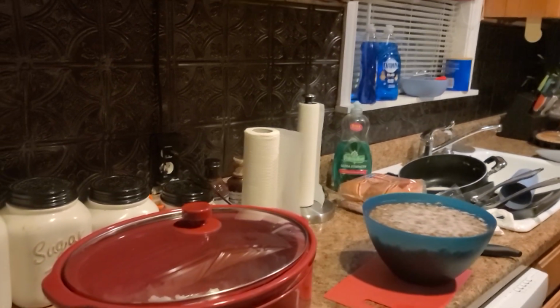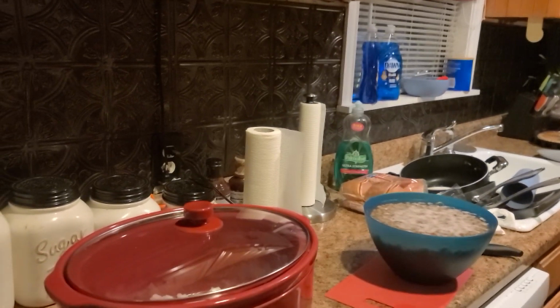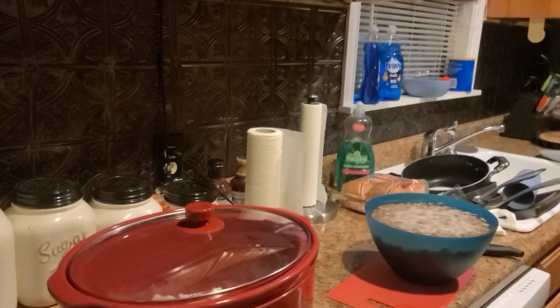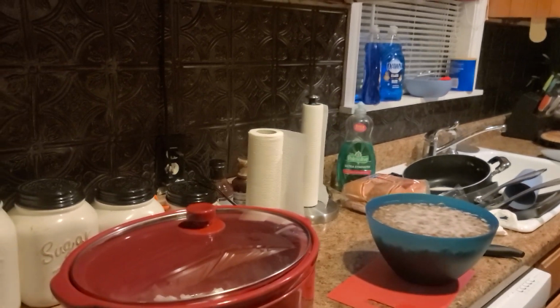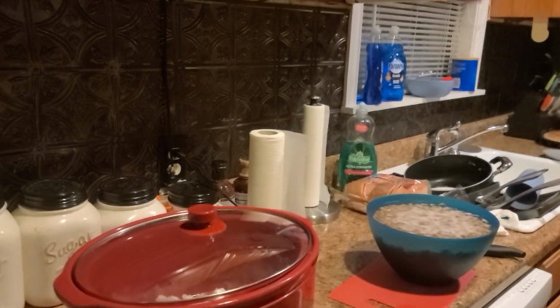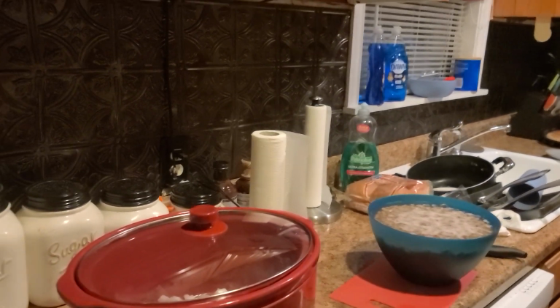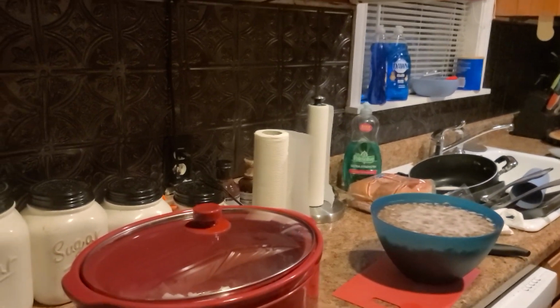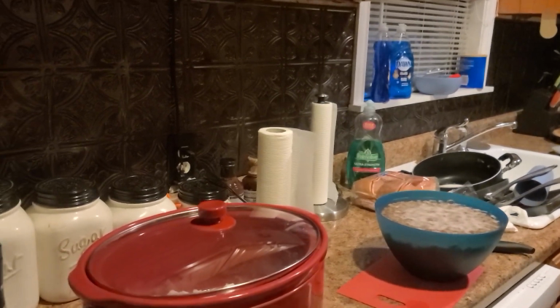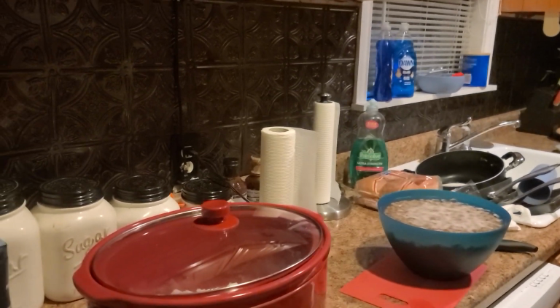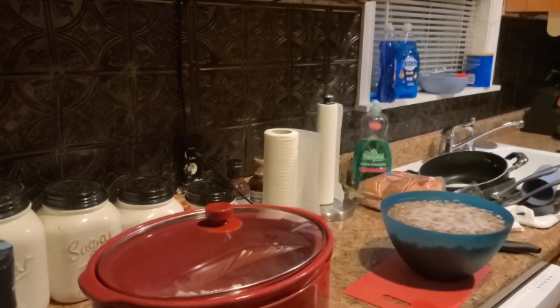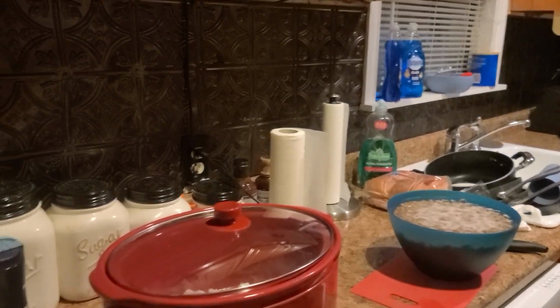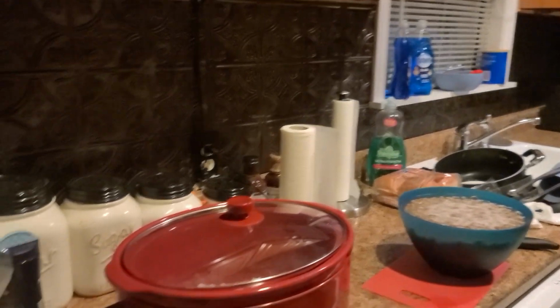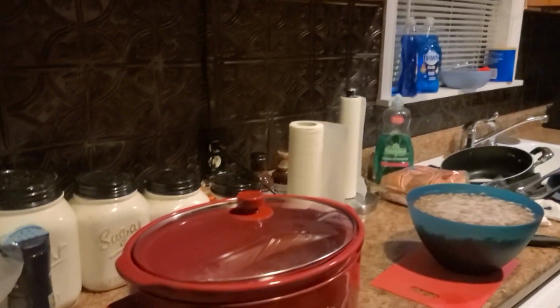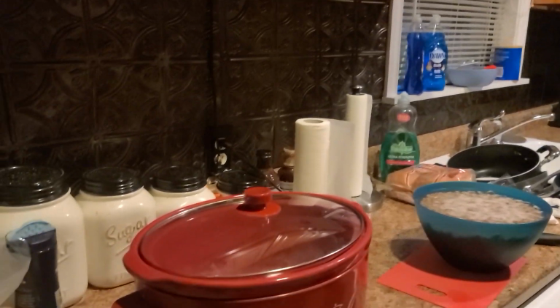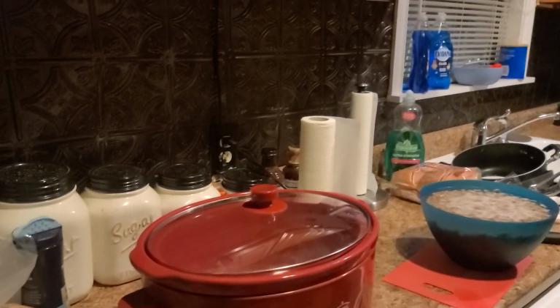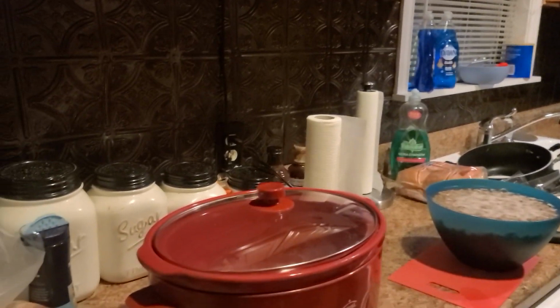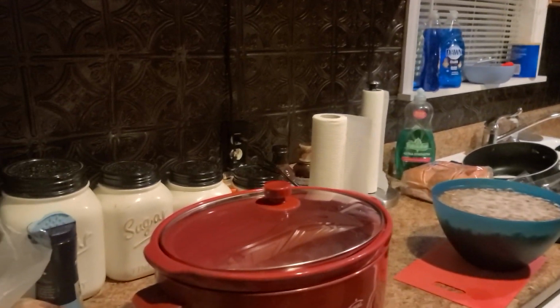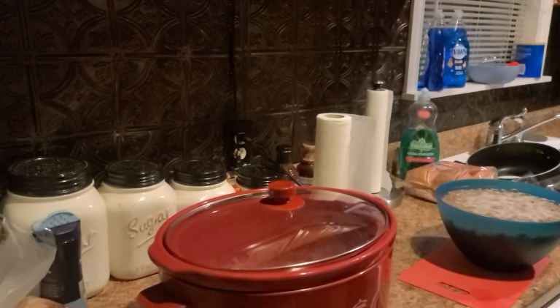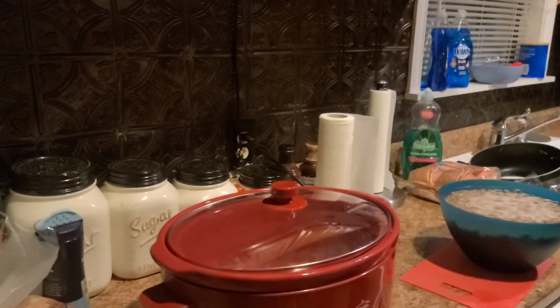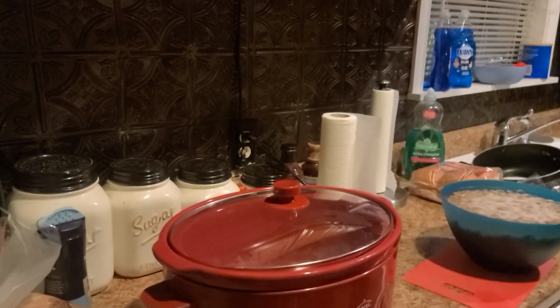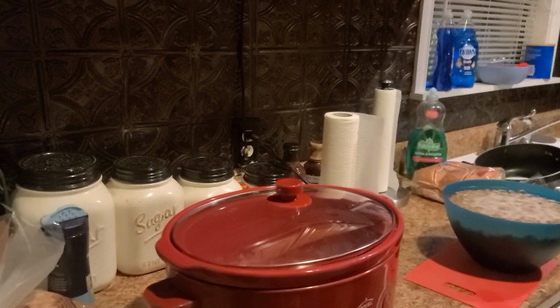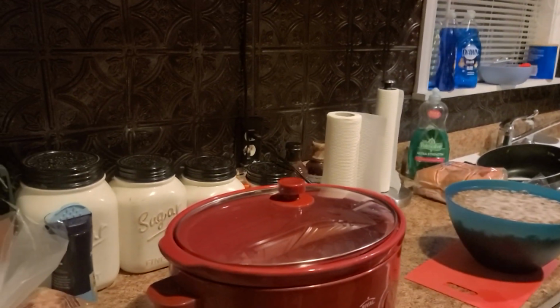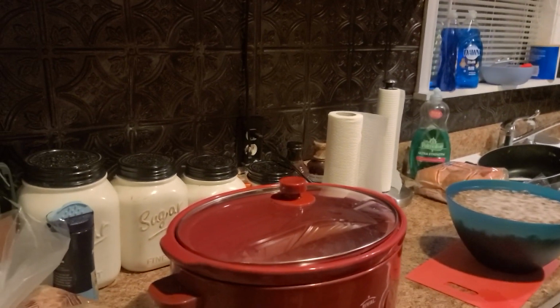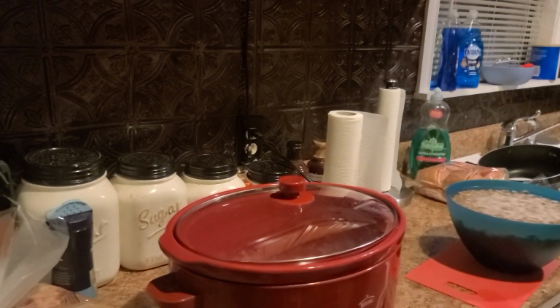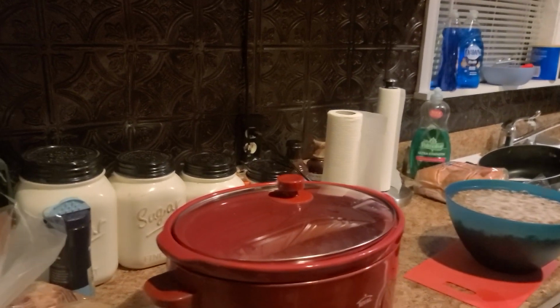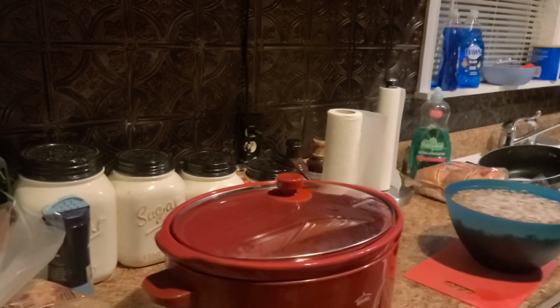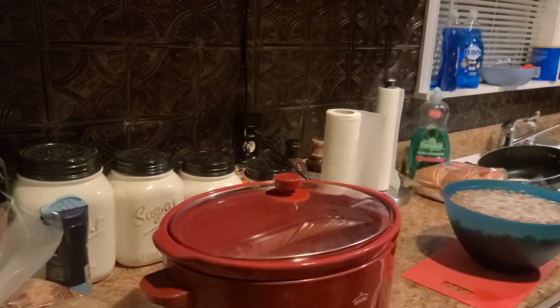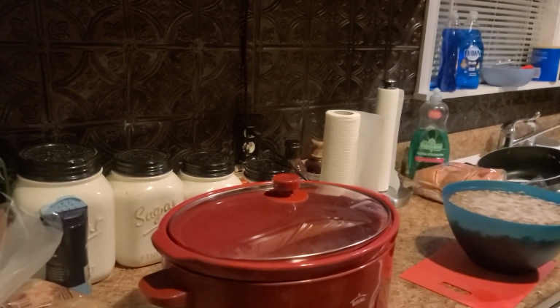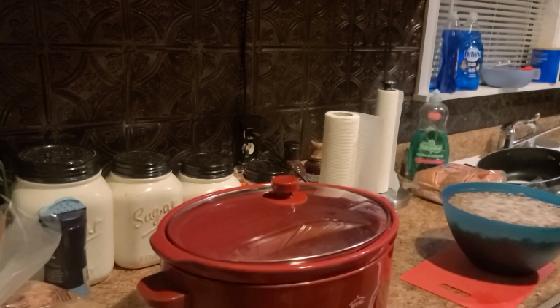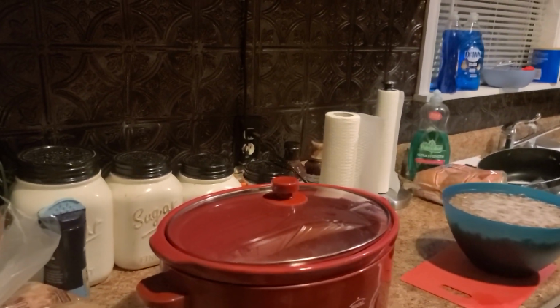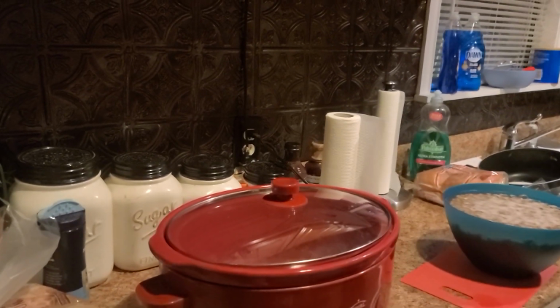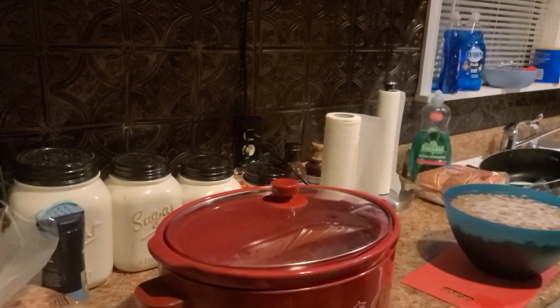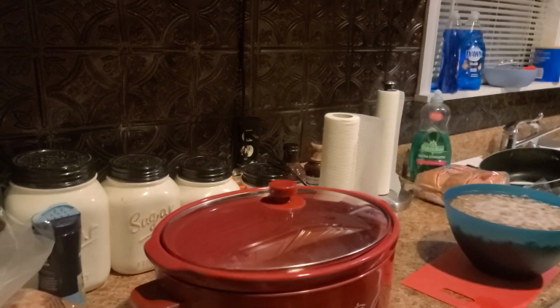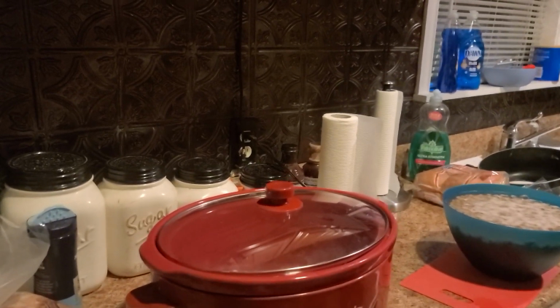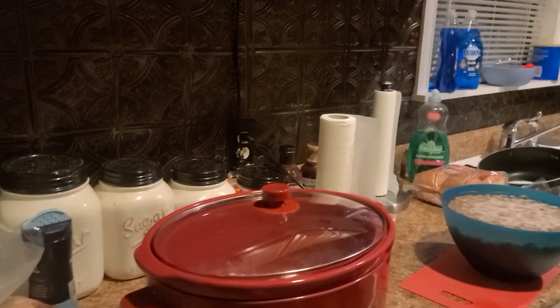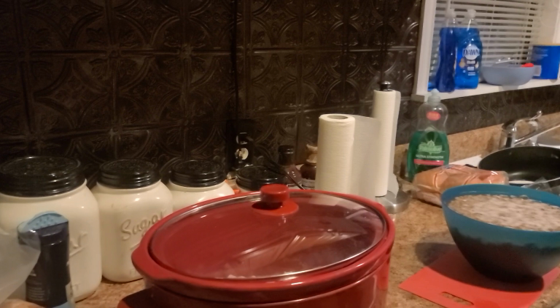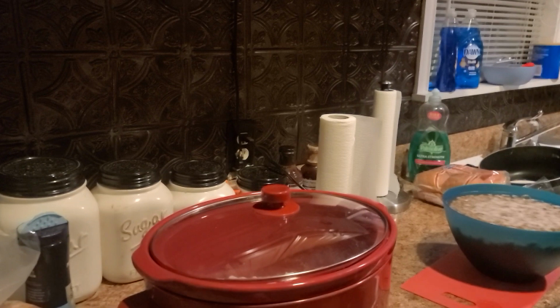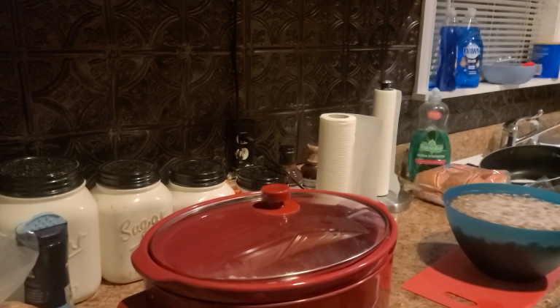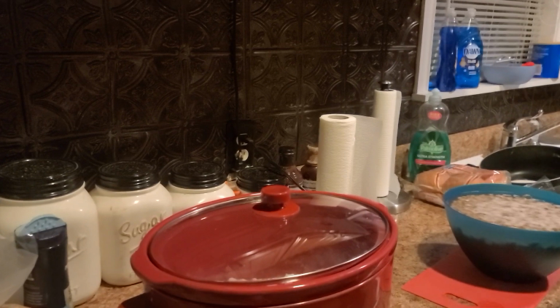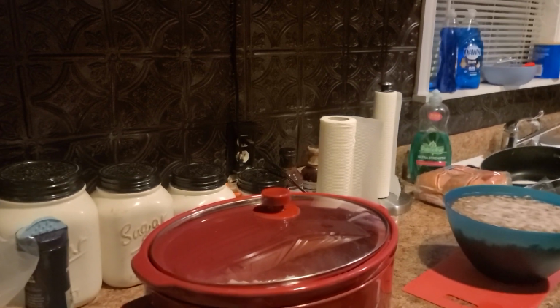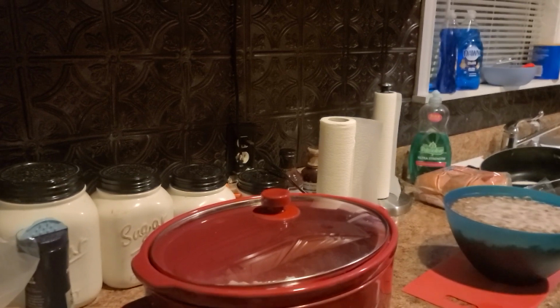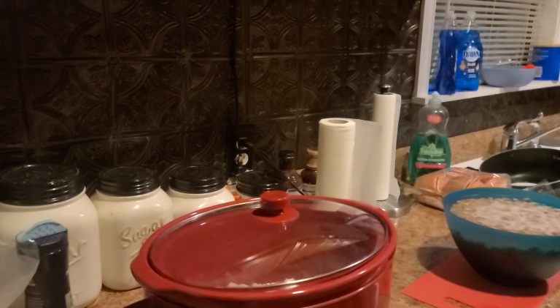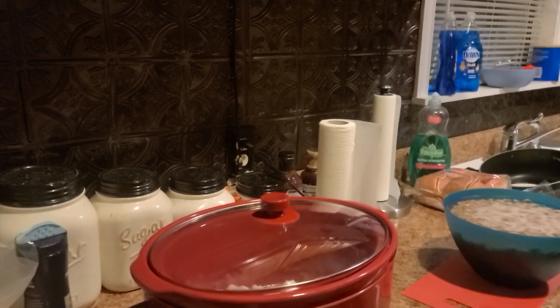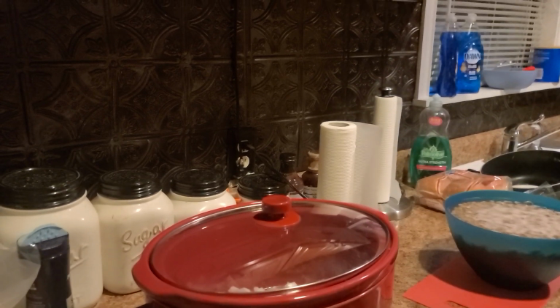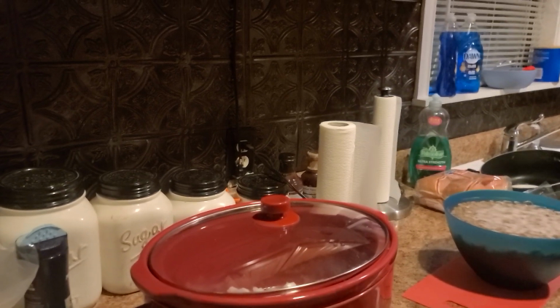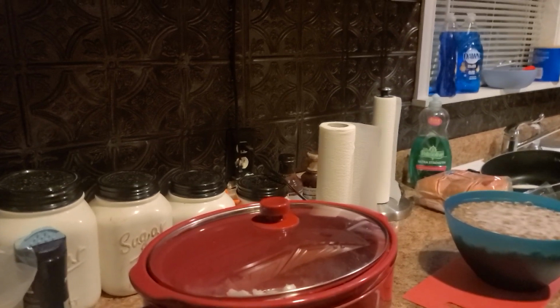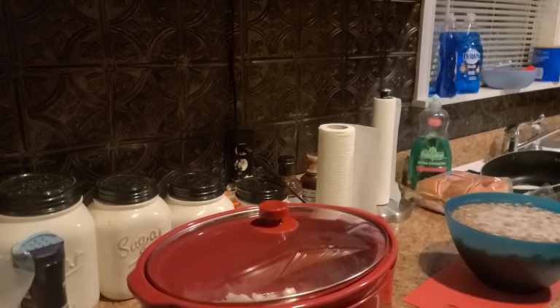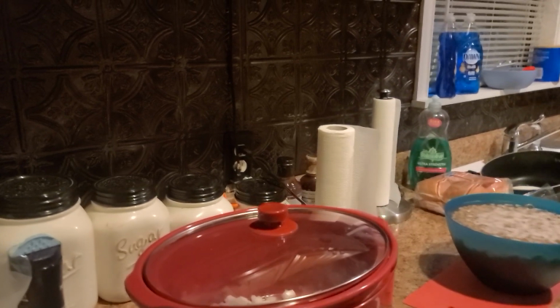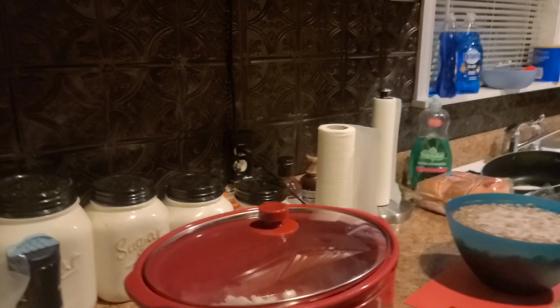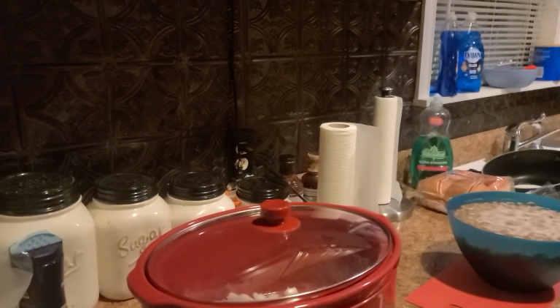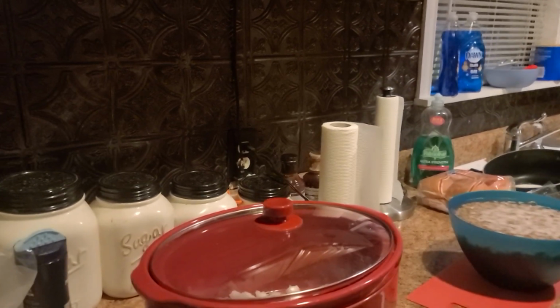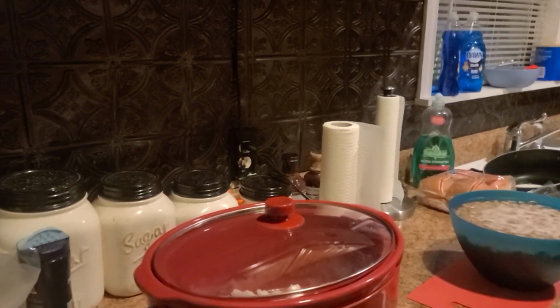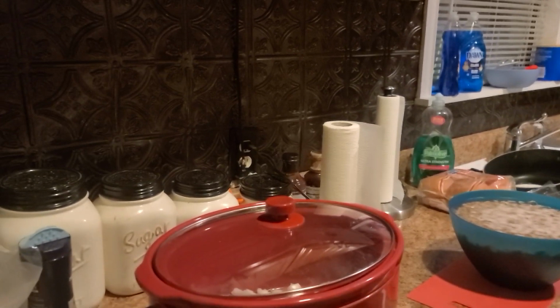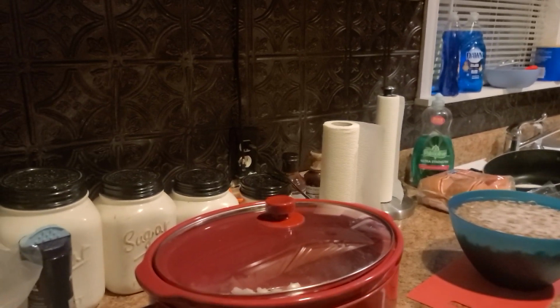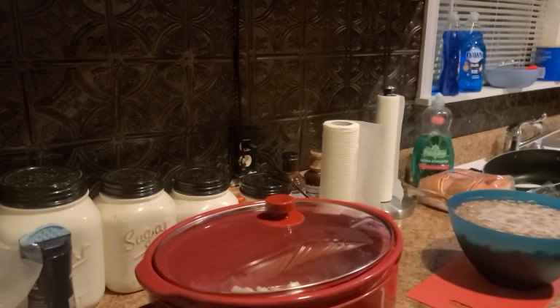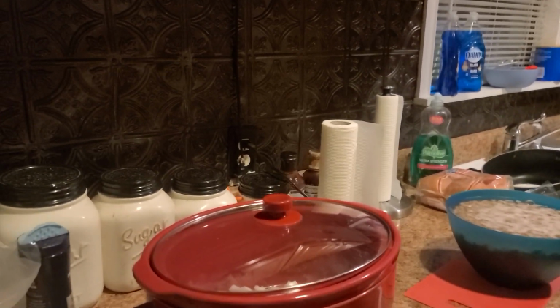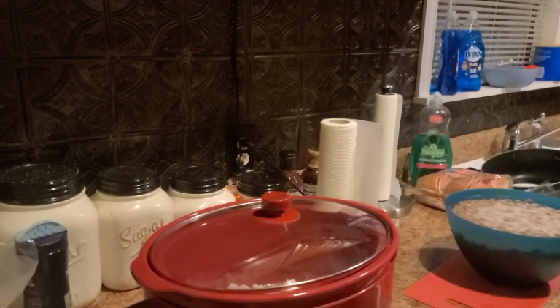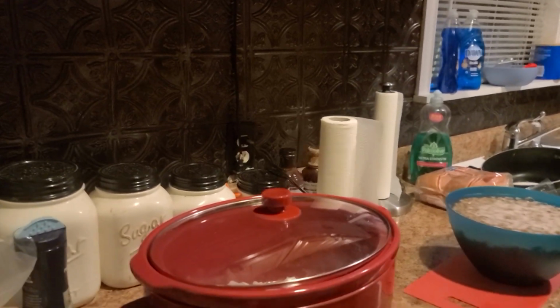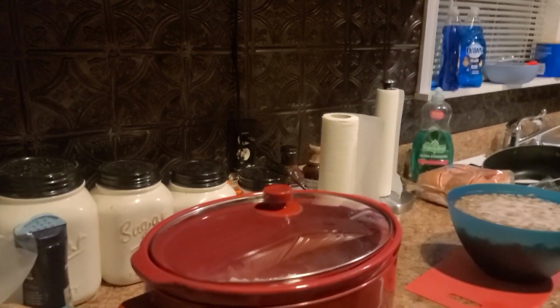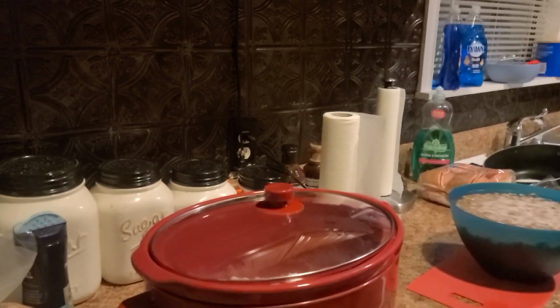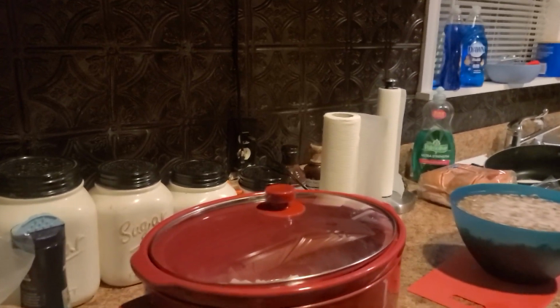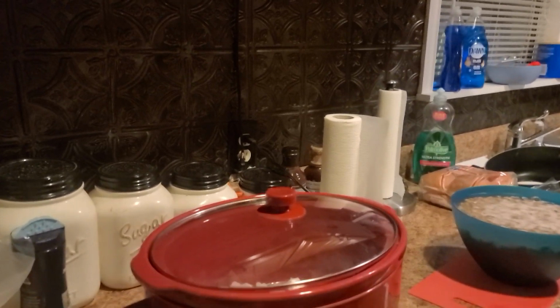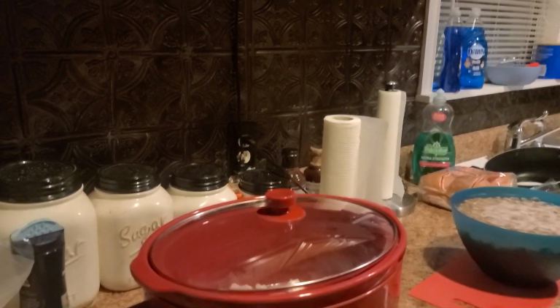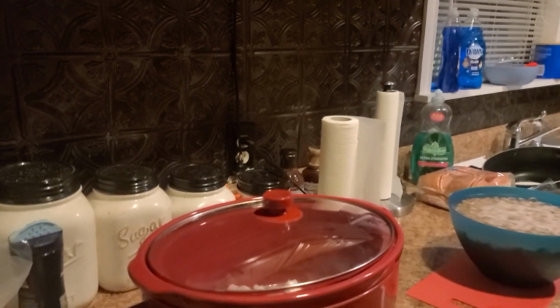We're having a cook-off, and we're going to have taste testers there that are going to be blindfolded.